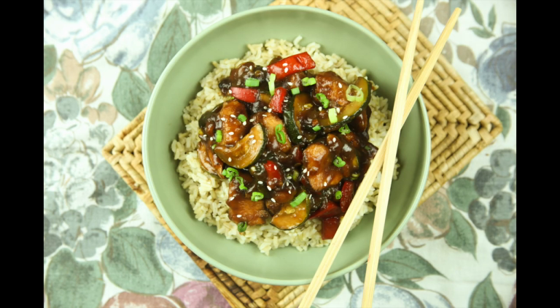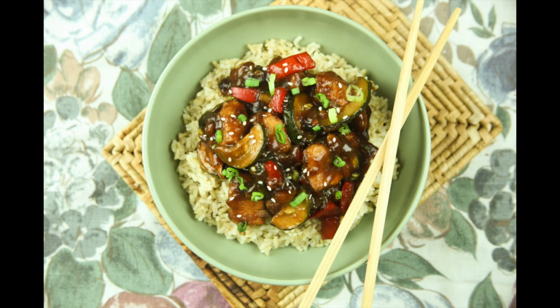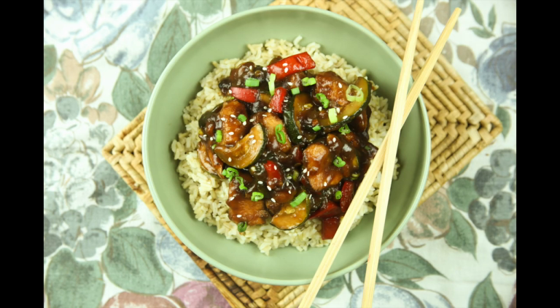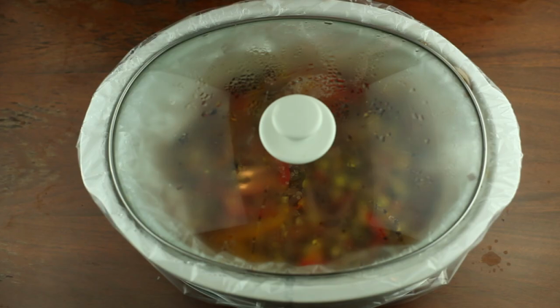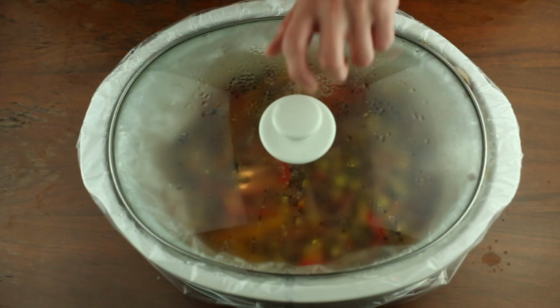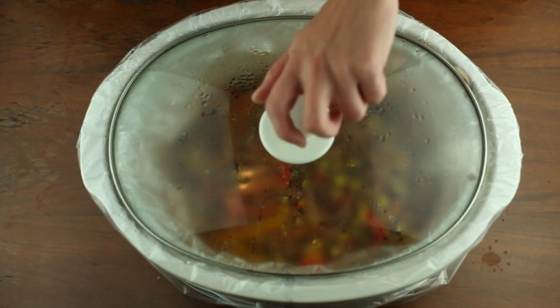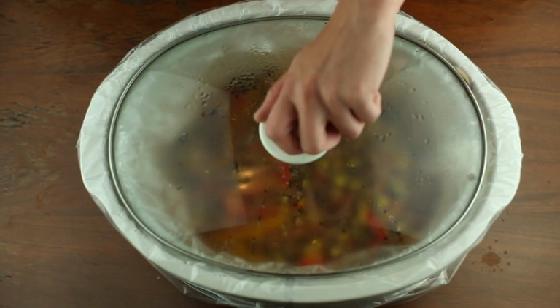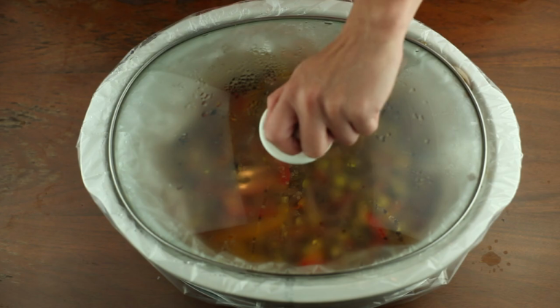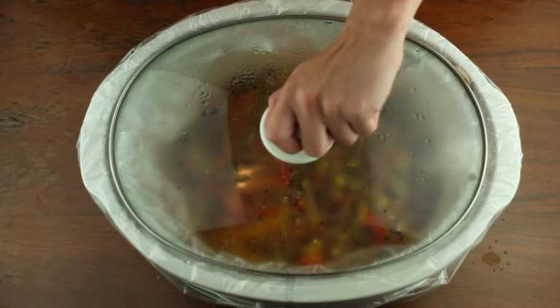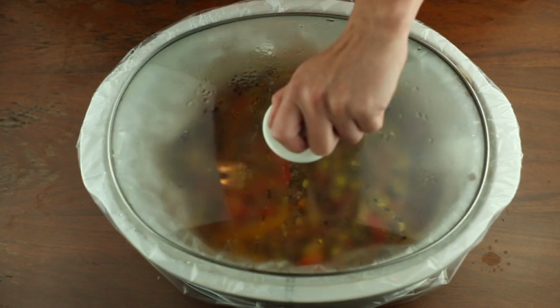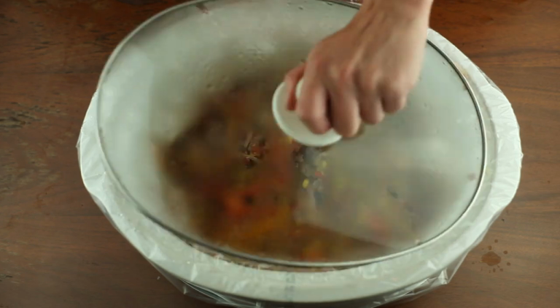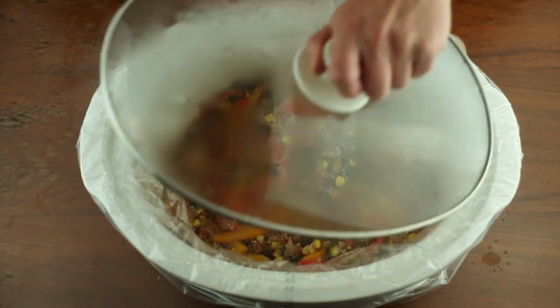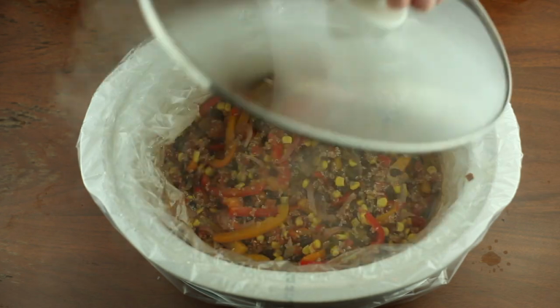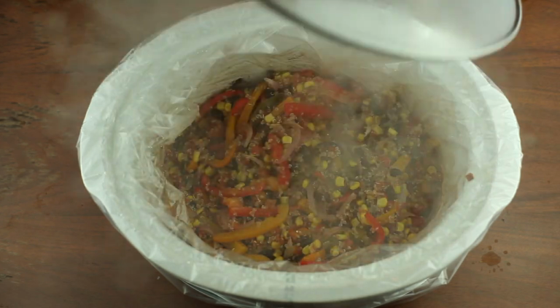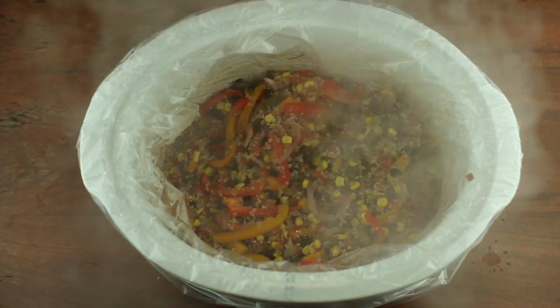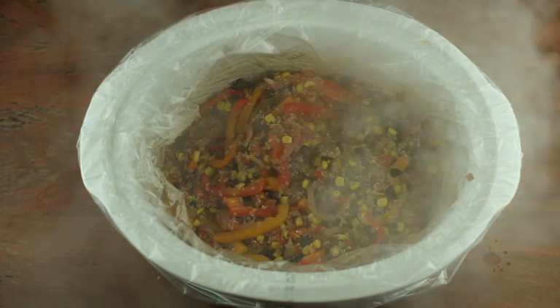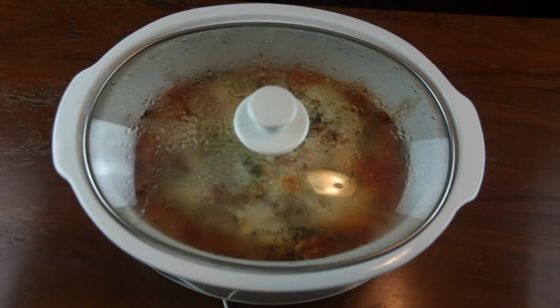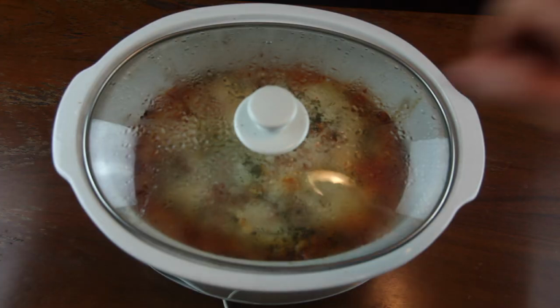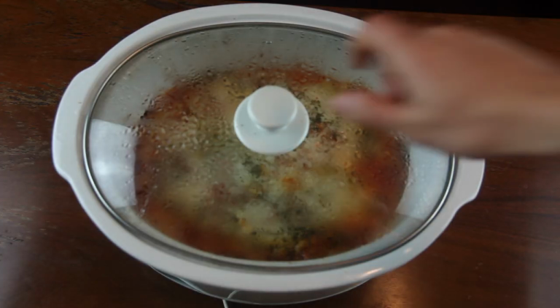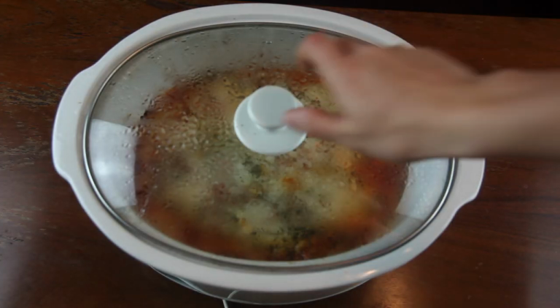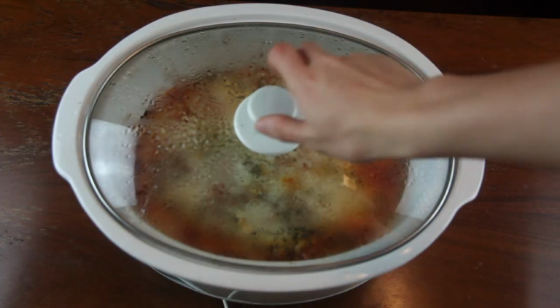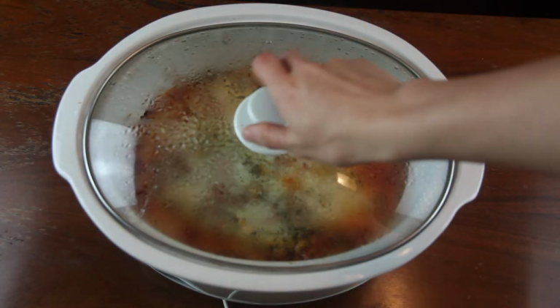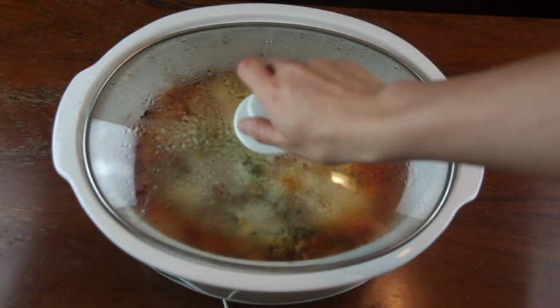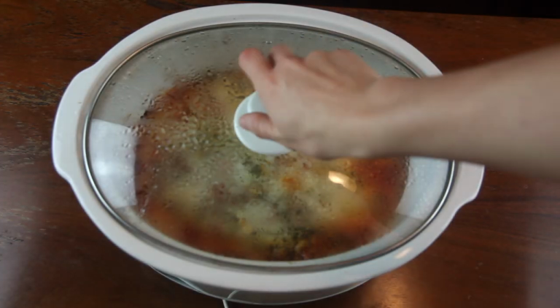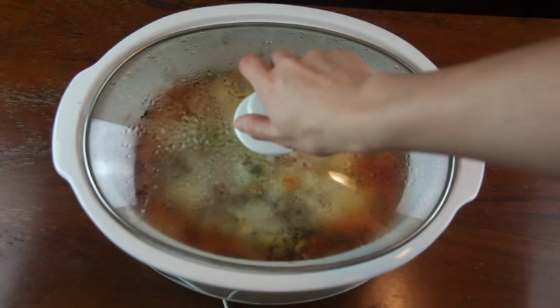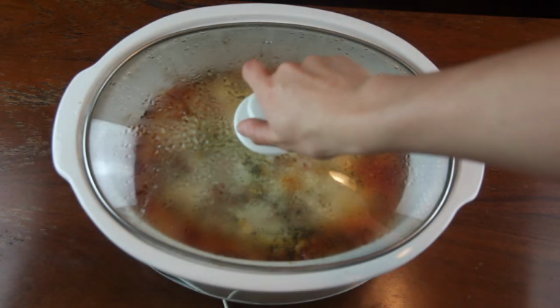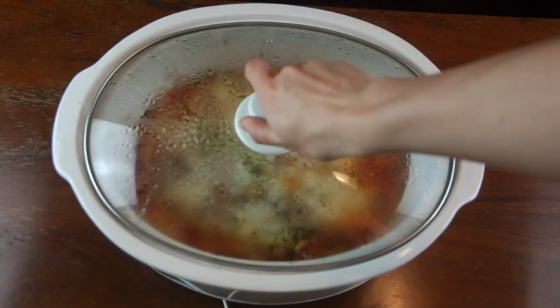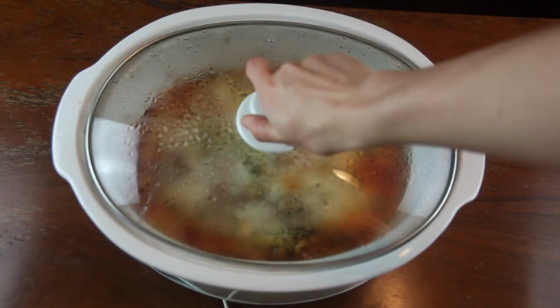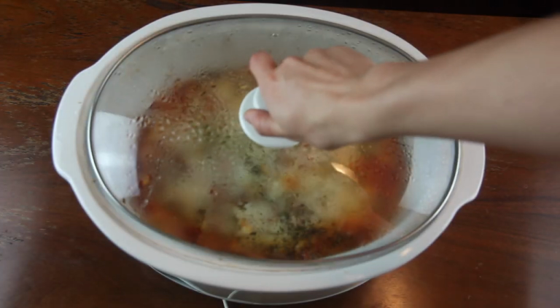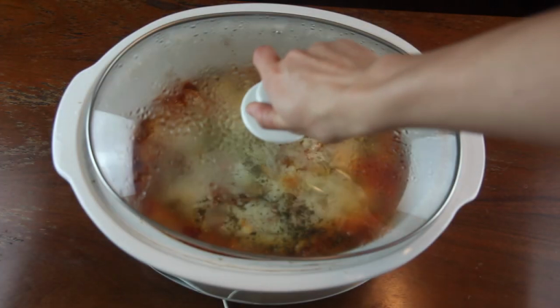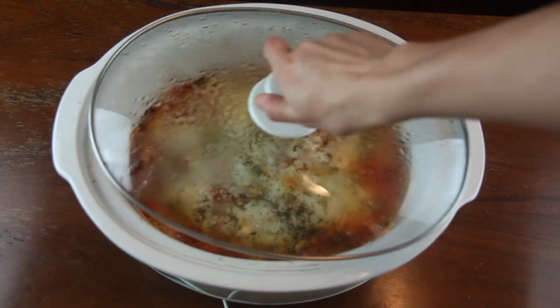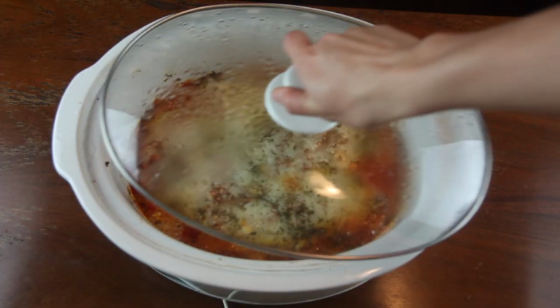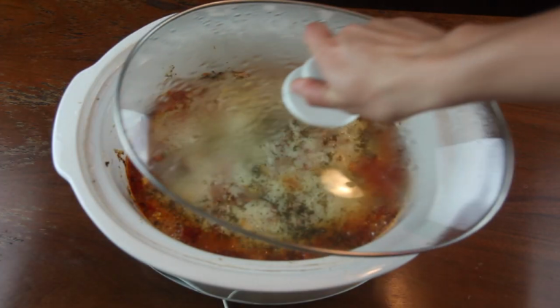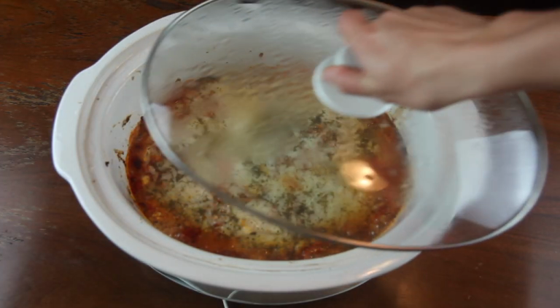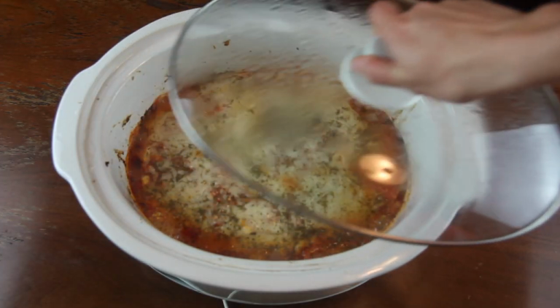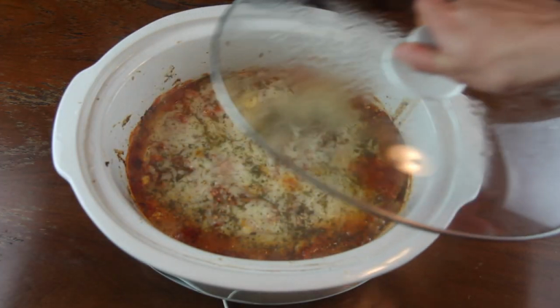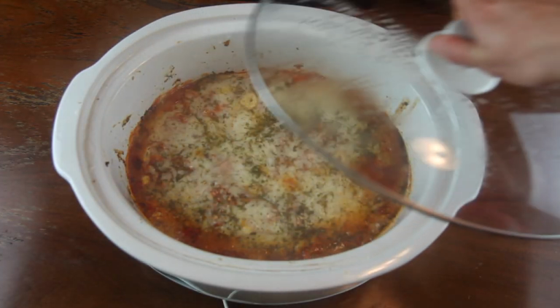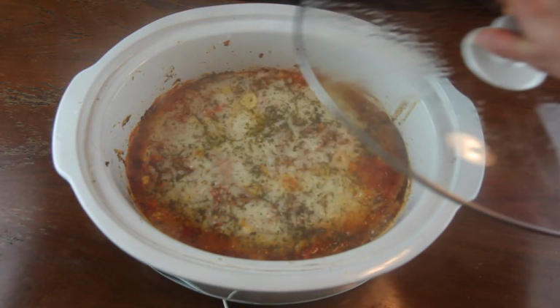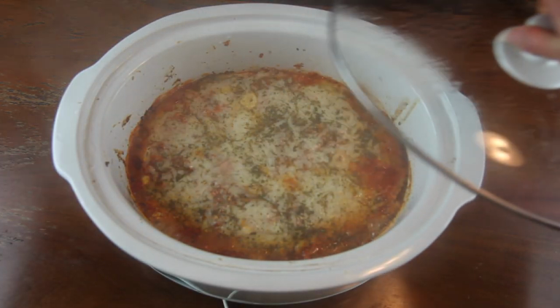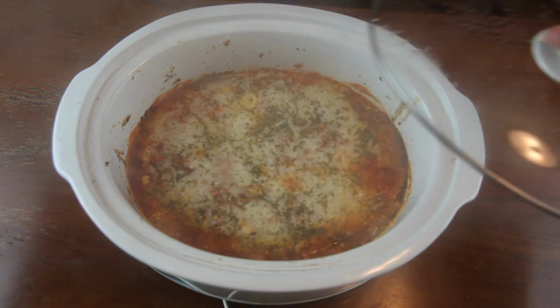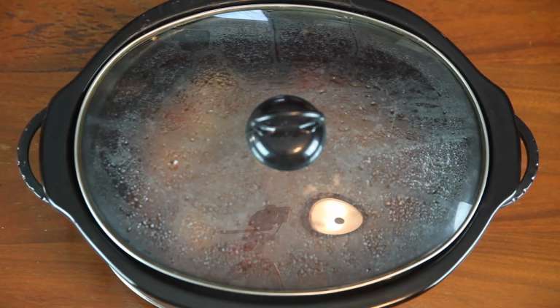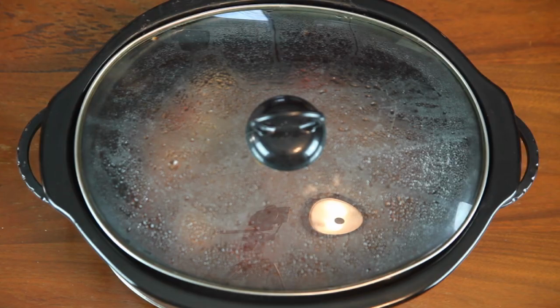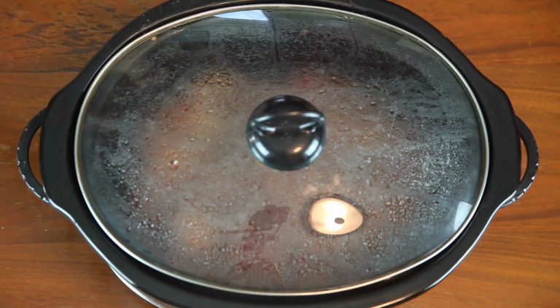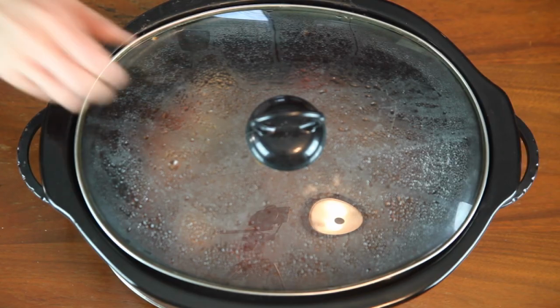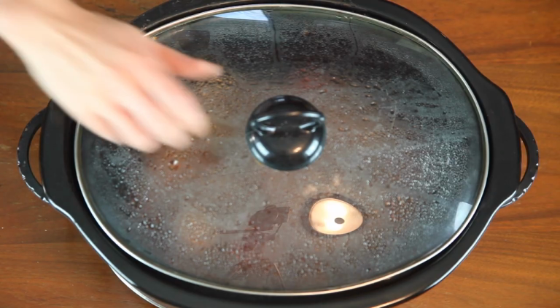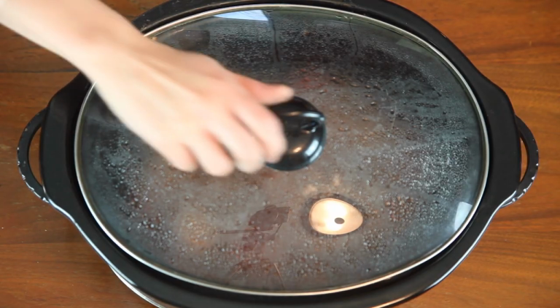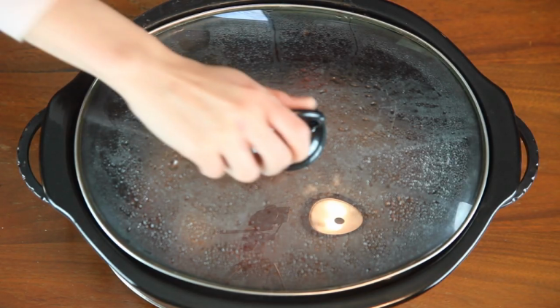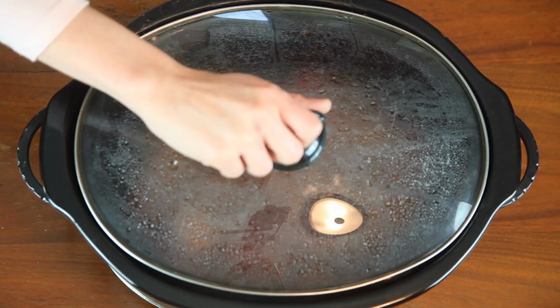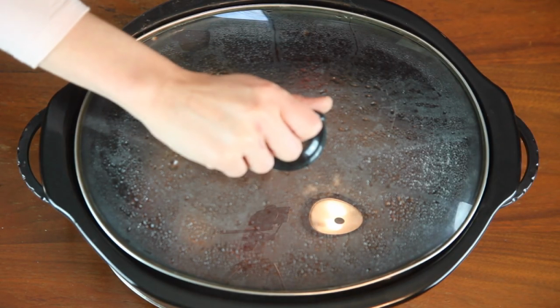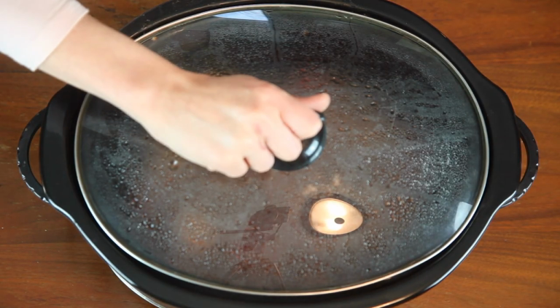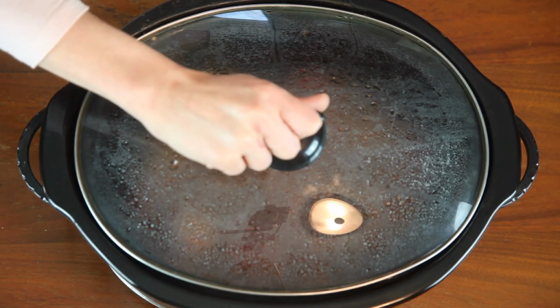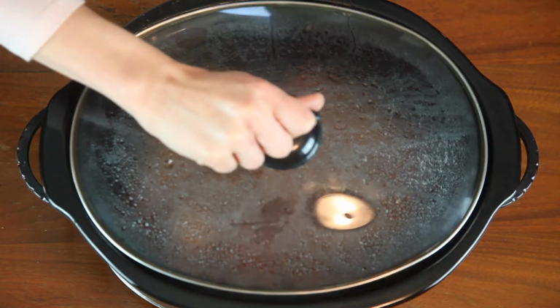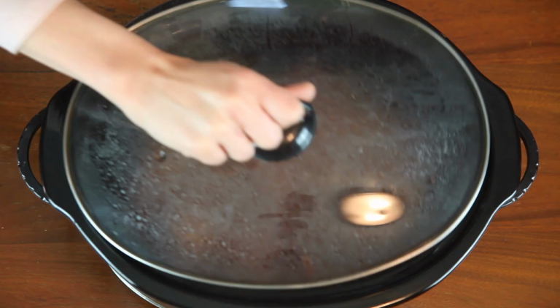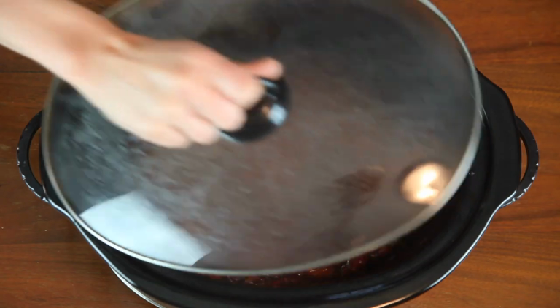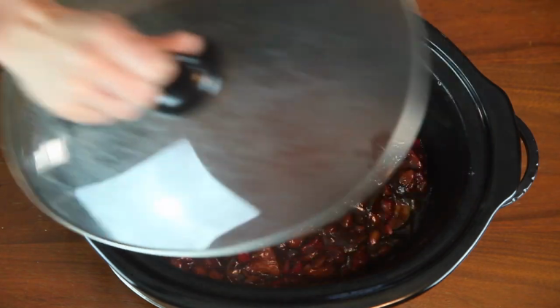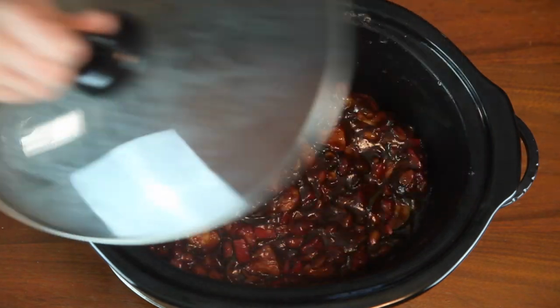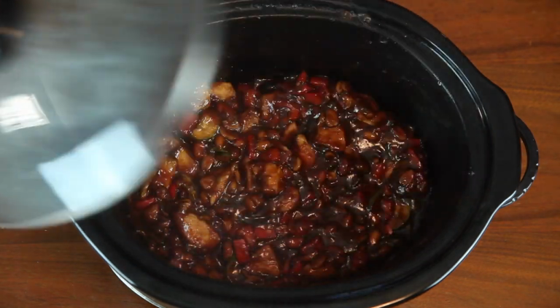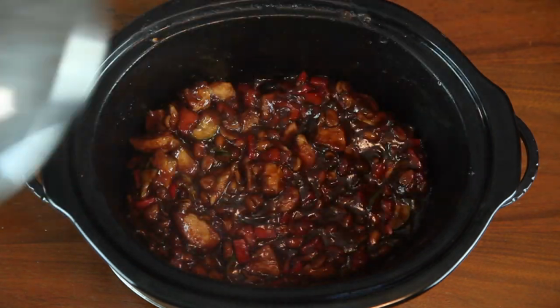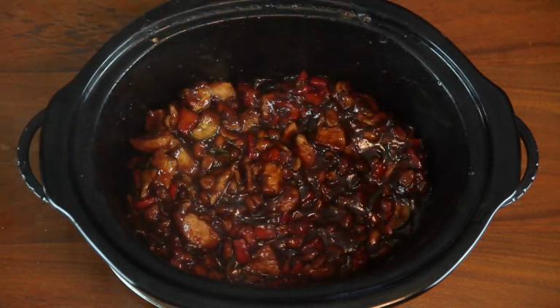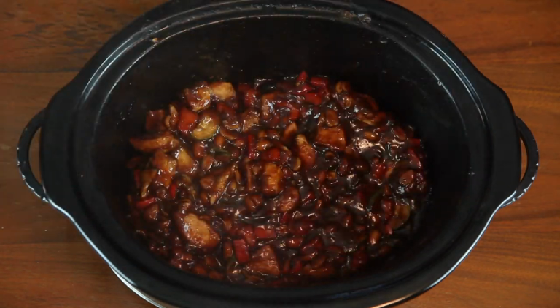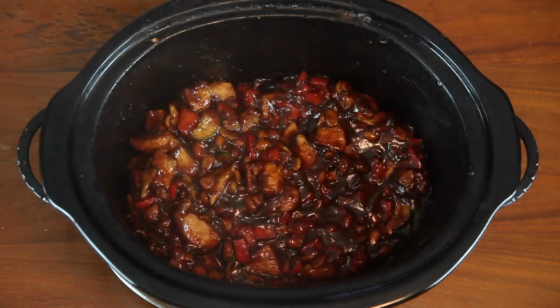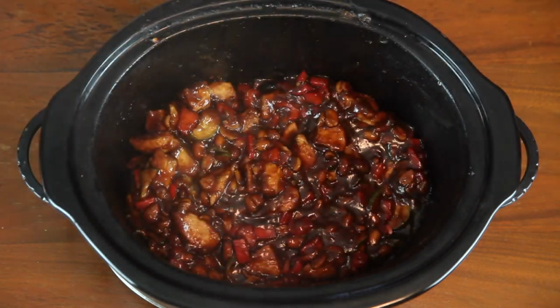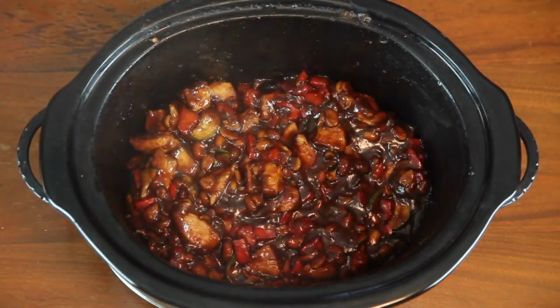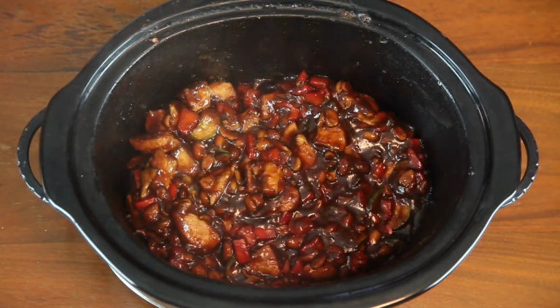And there you have it — 3 healthy and delicious crock pot dinner ideas. I really hope you guys stick around to see what I'm cooking up next.